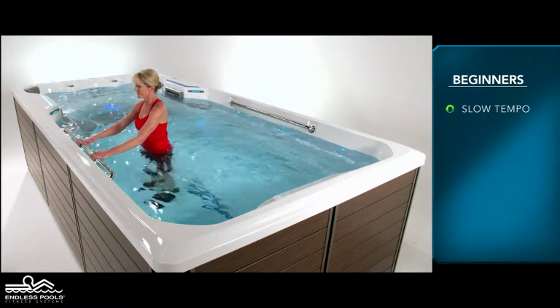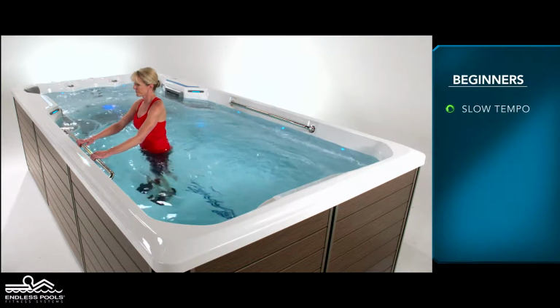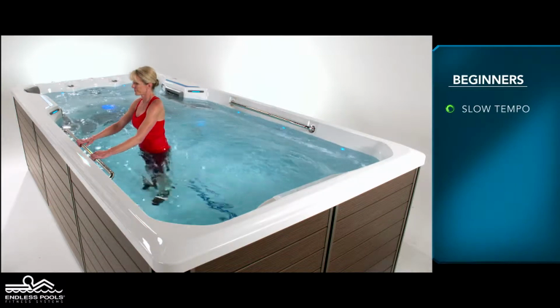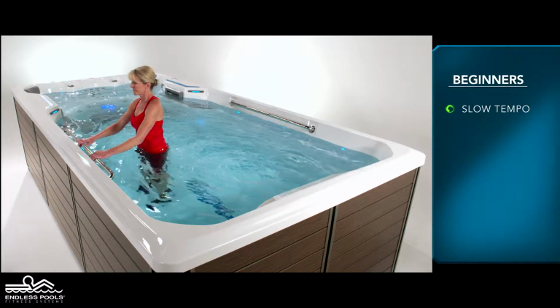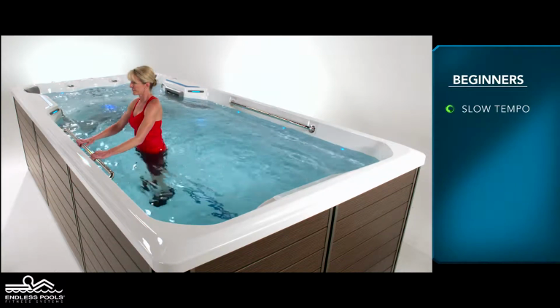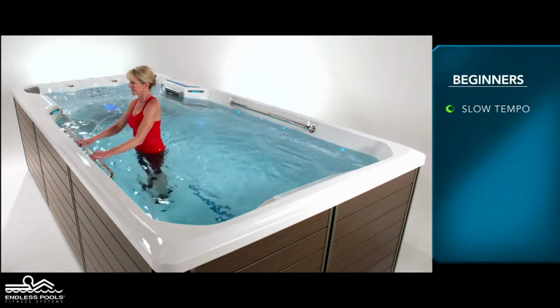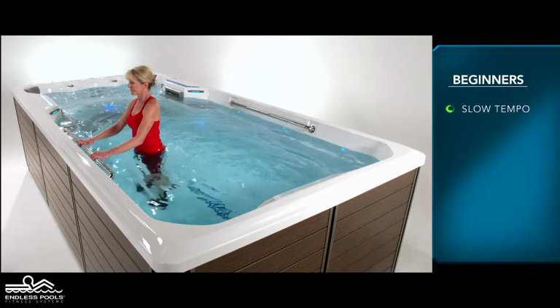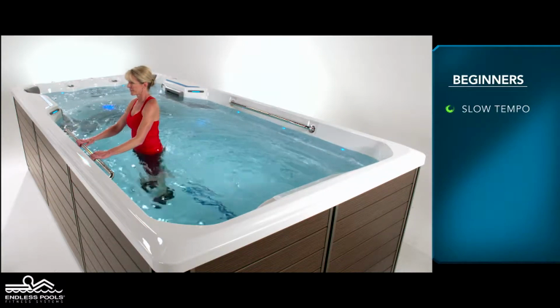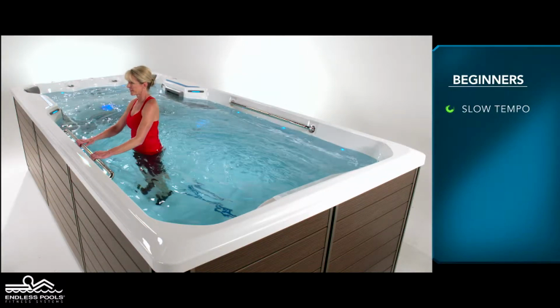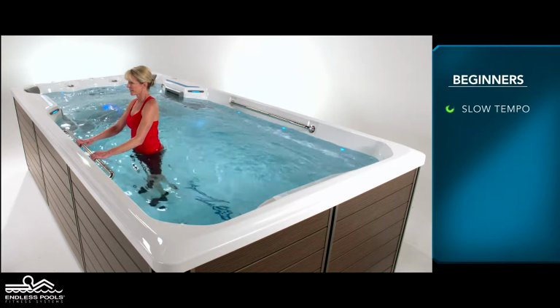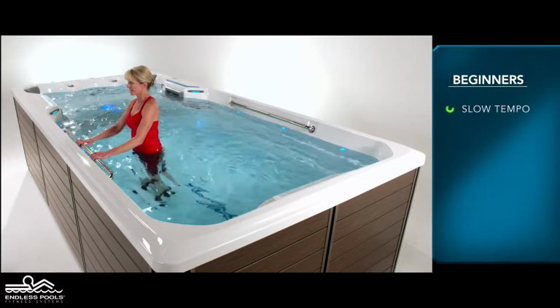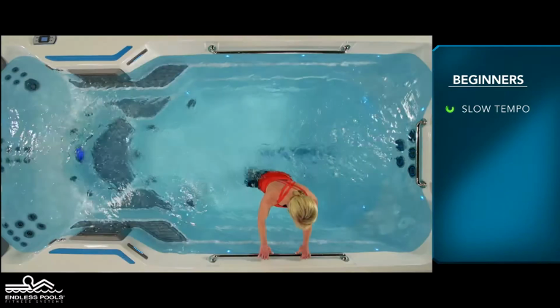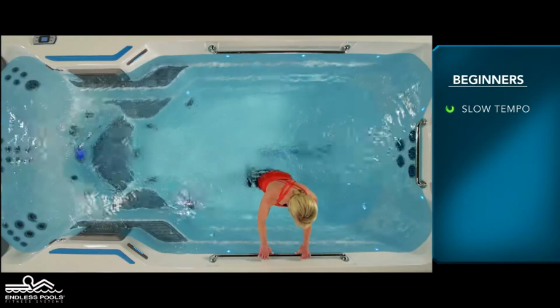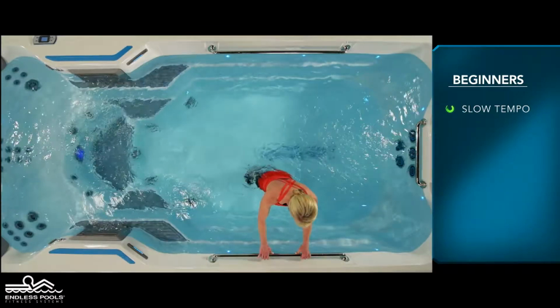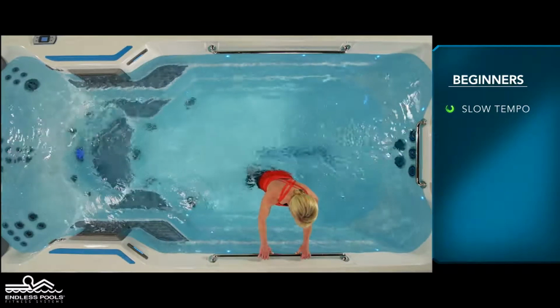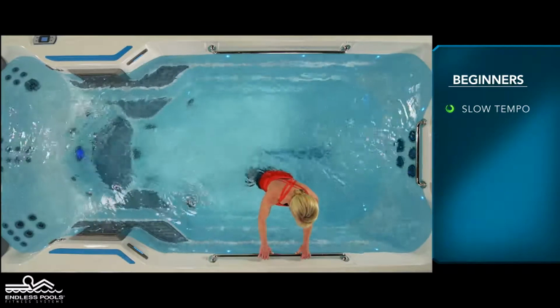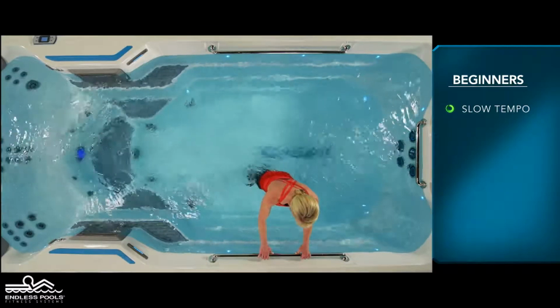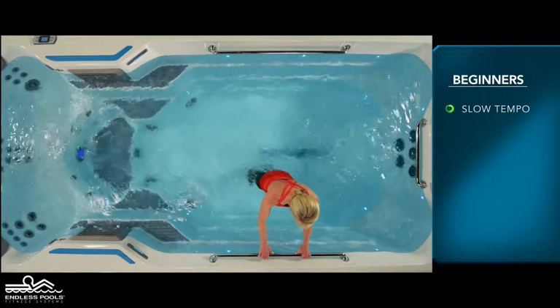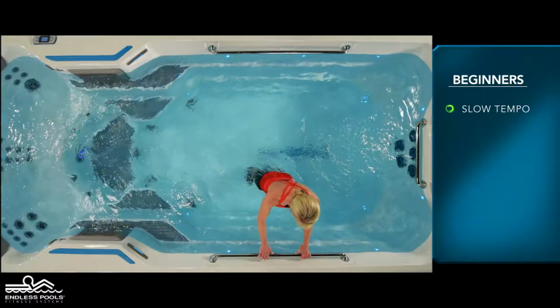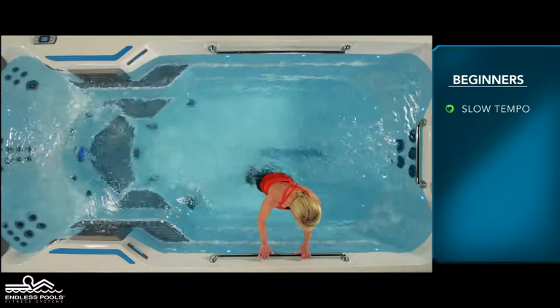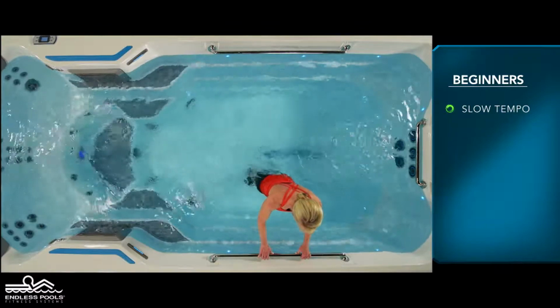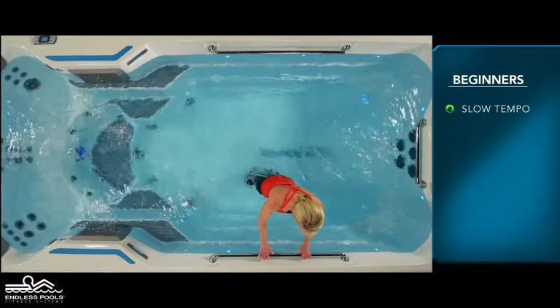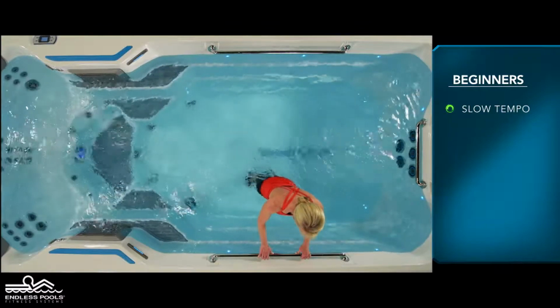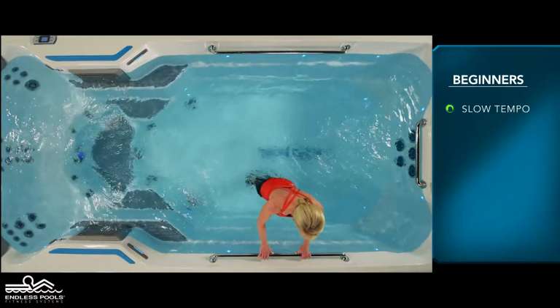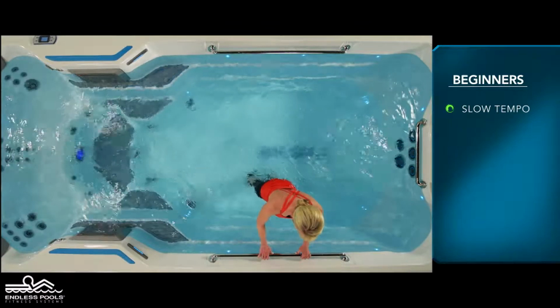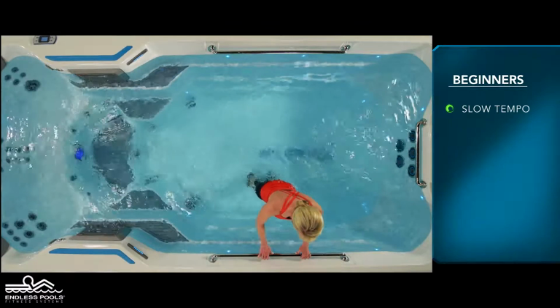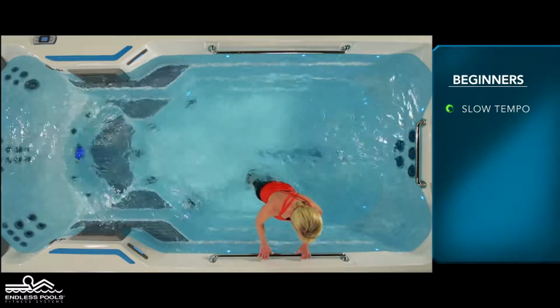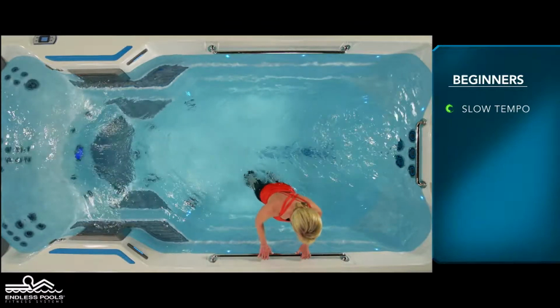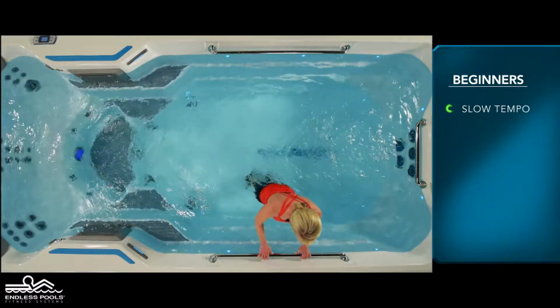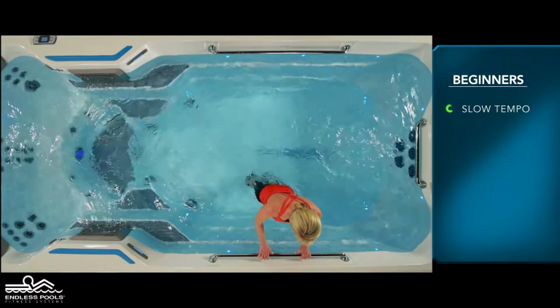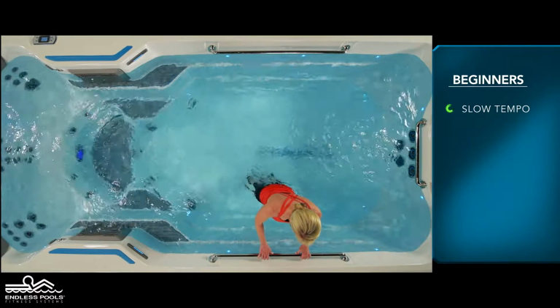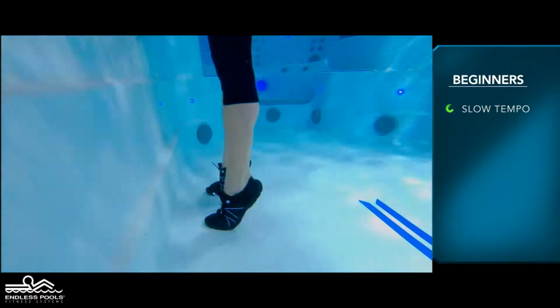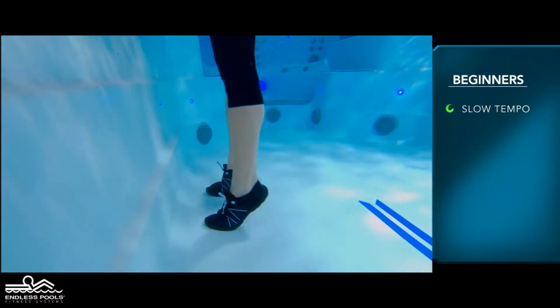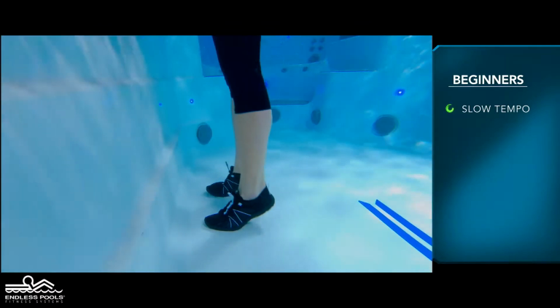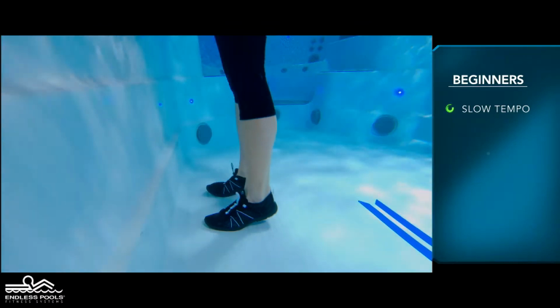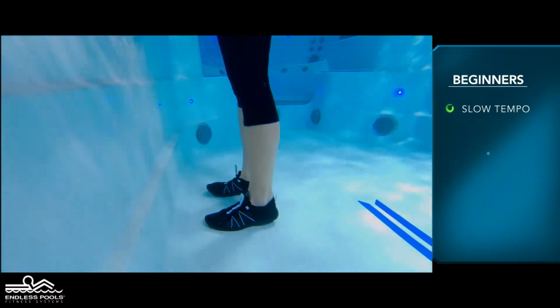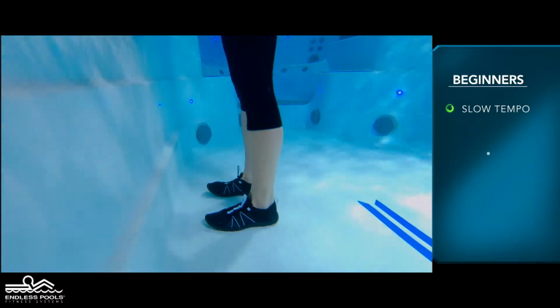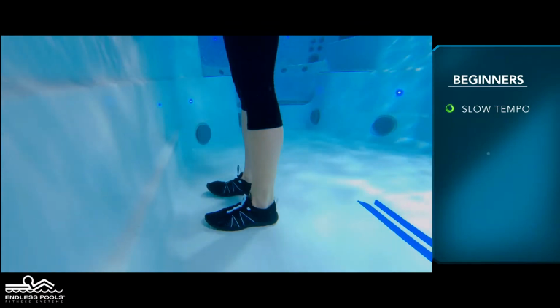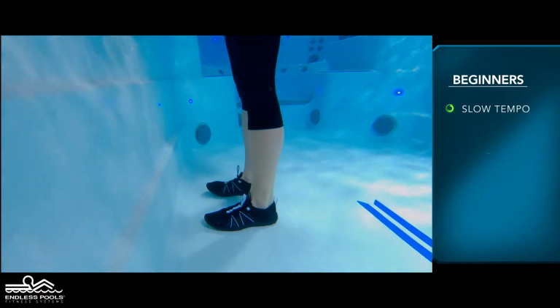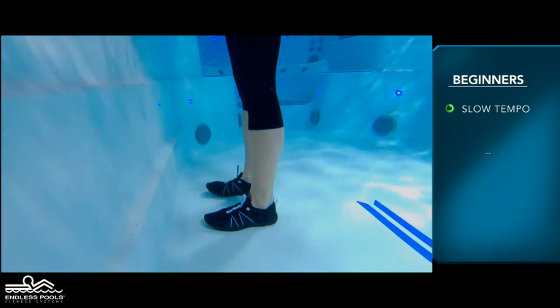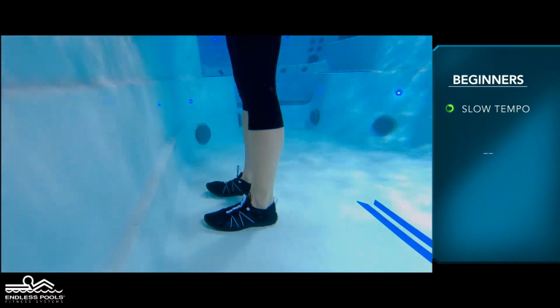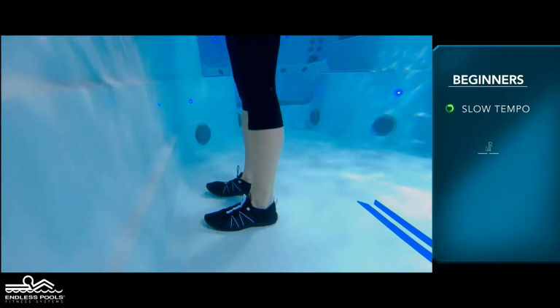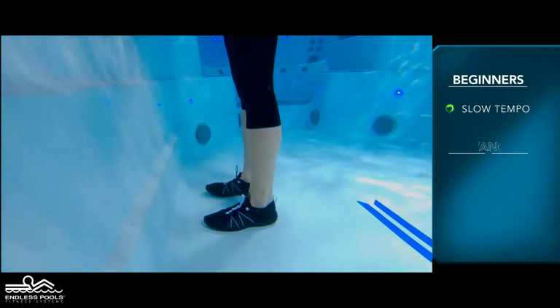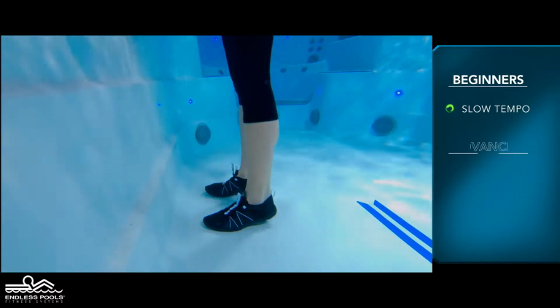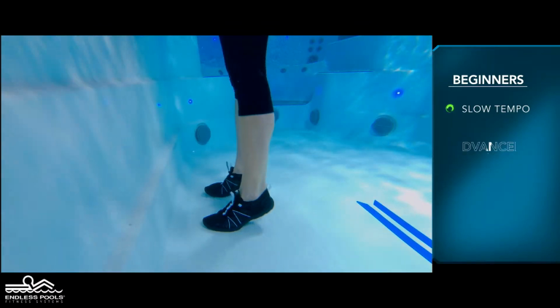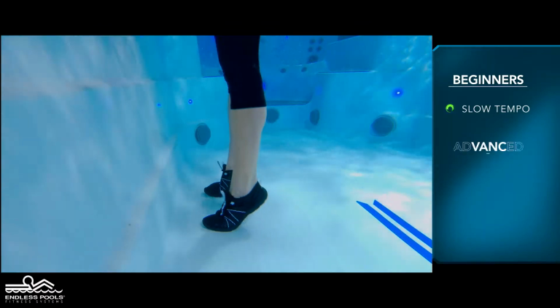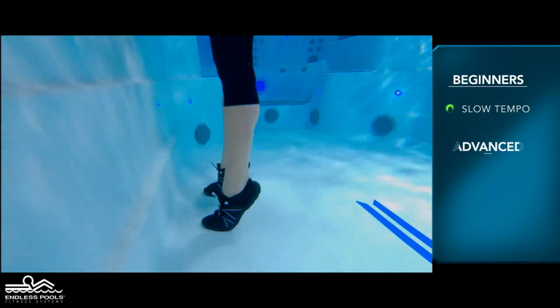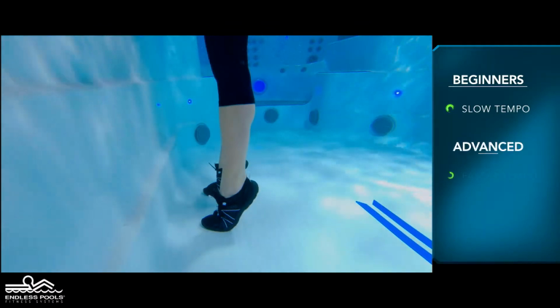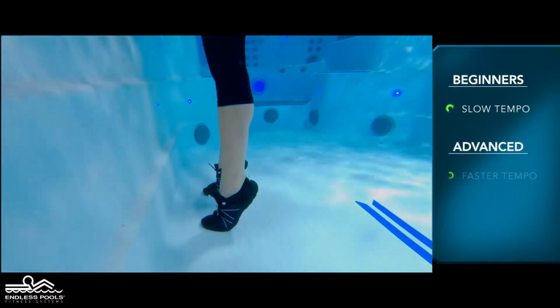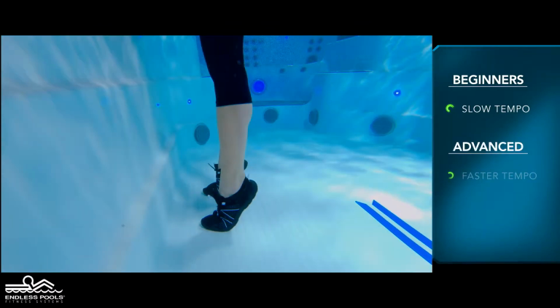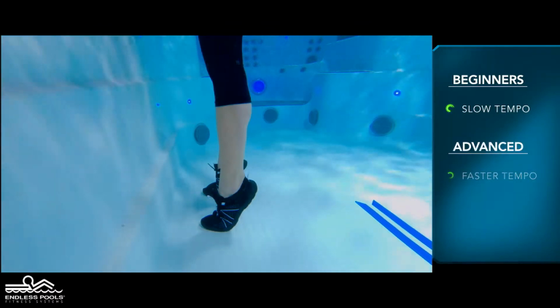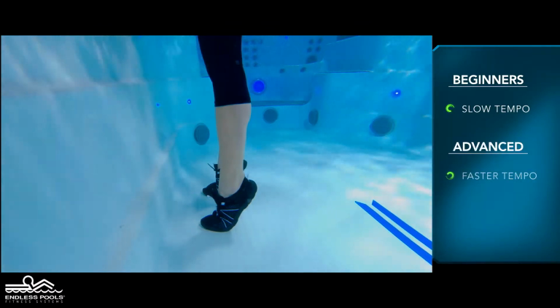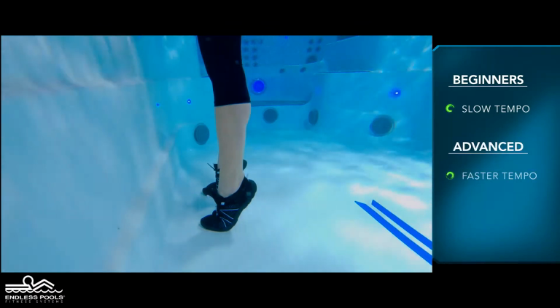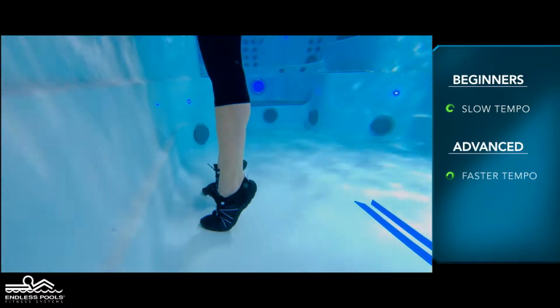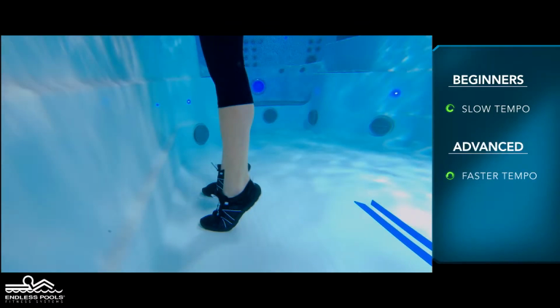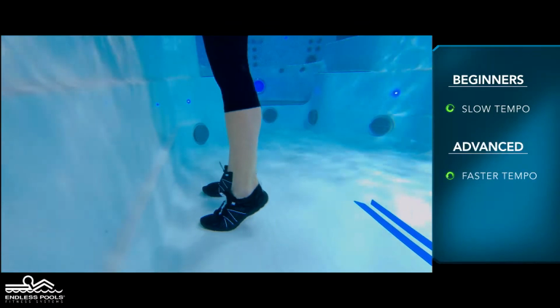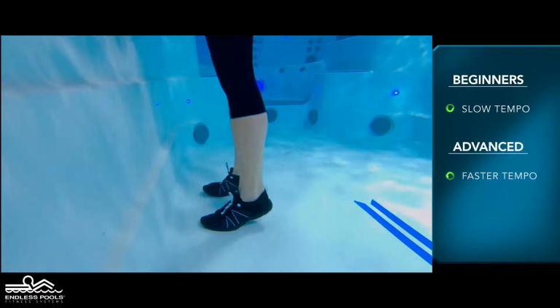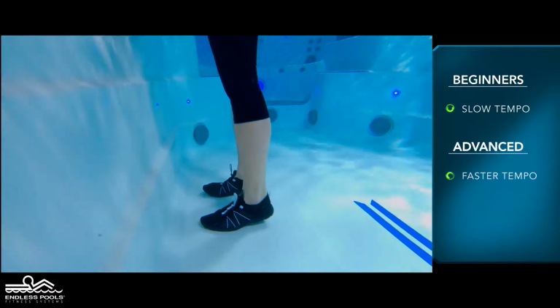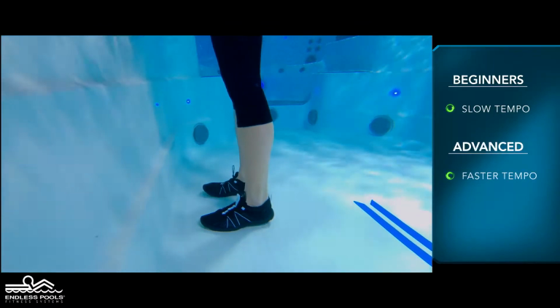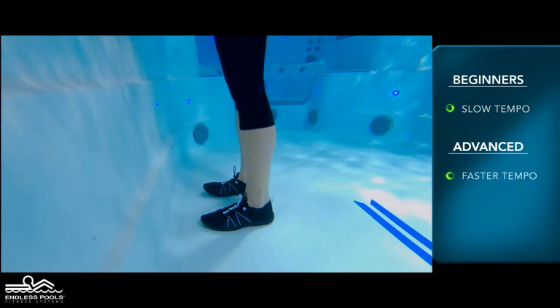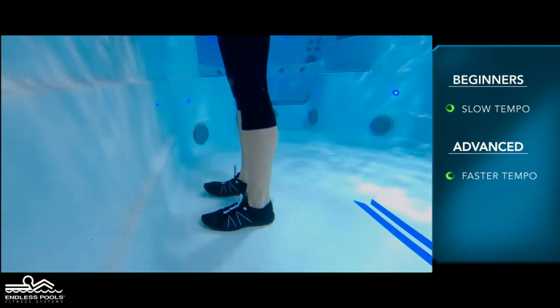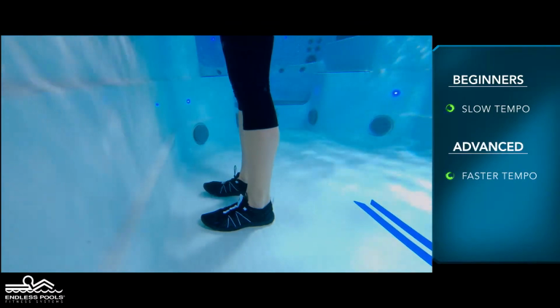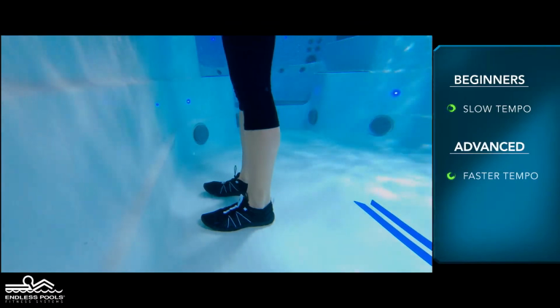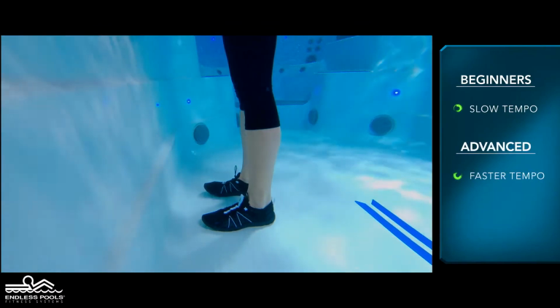For beginners, start with a slow tempo. The faster you go, the greater the demand on the working muscles.